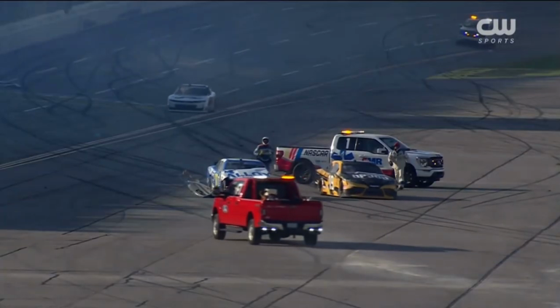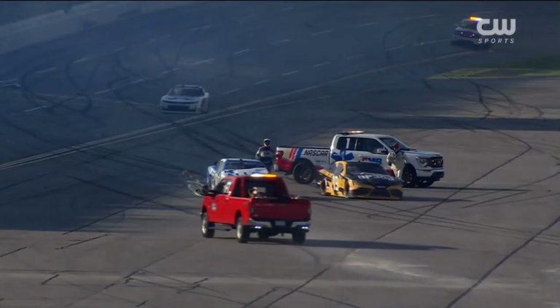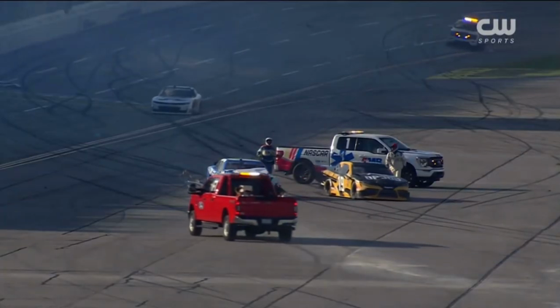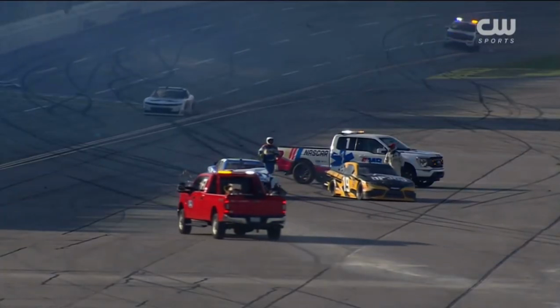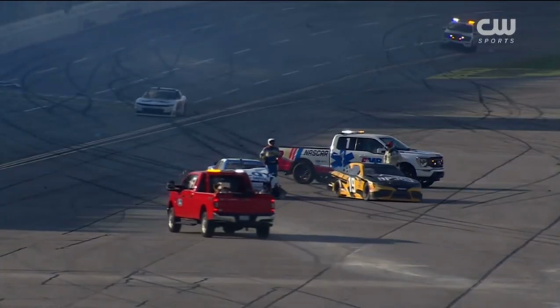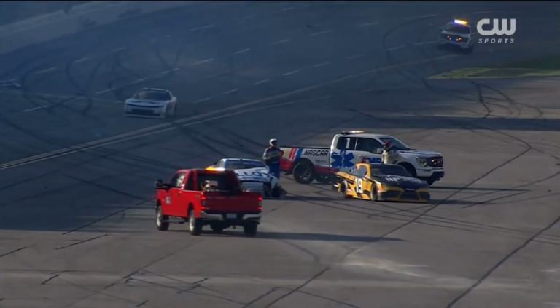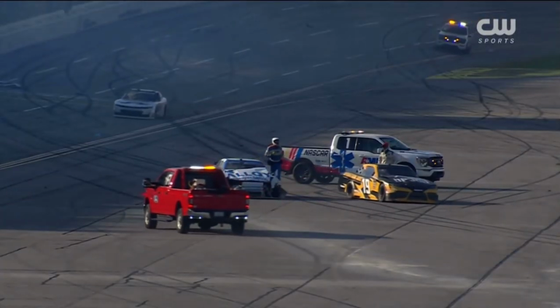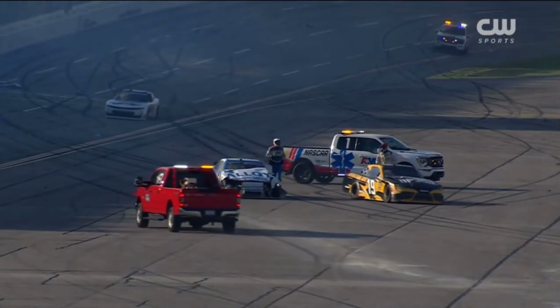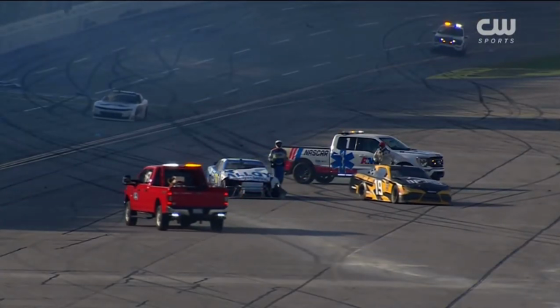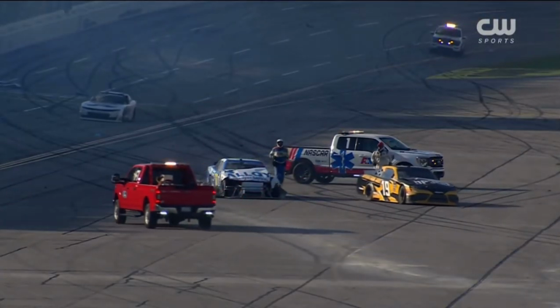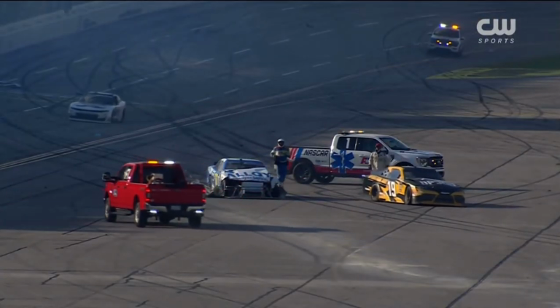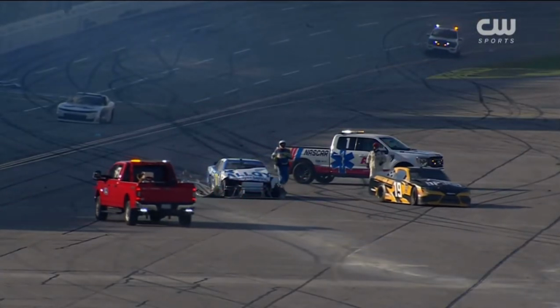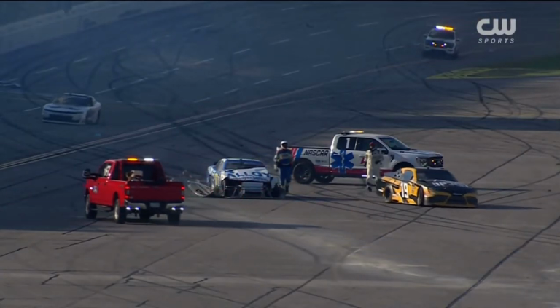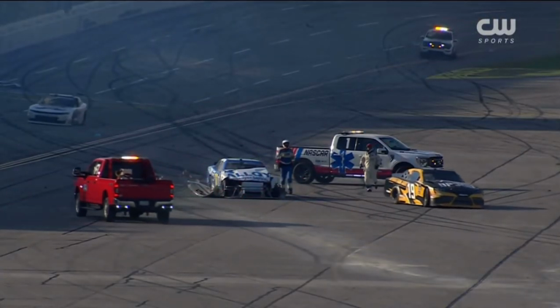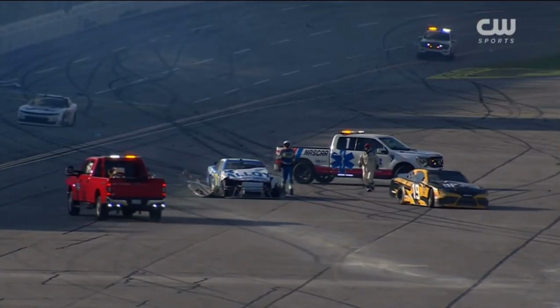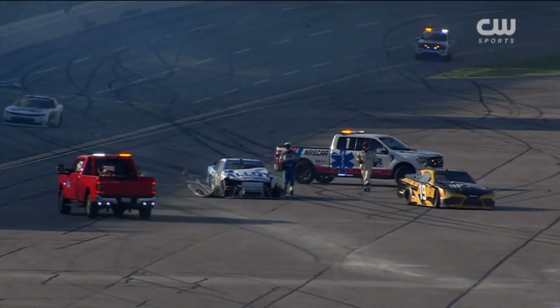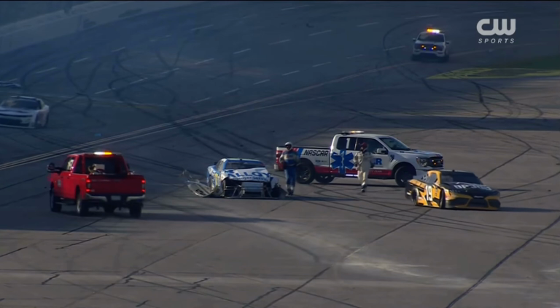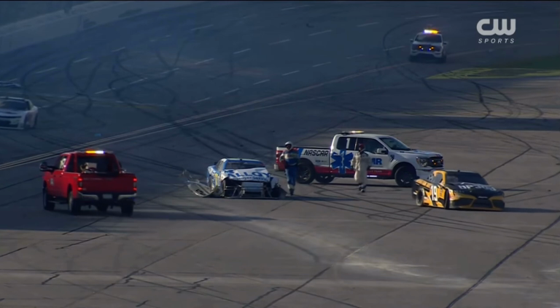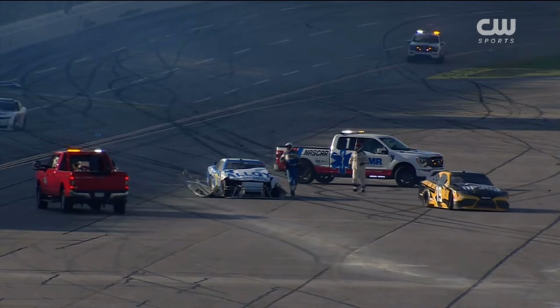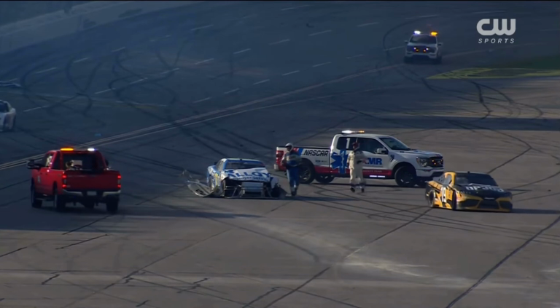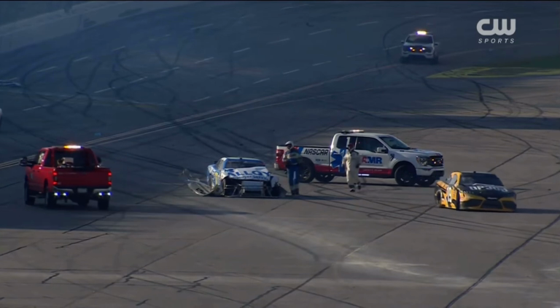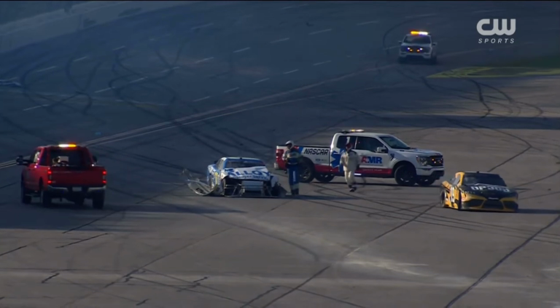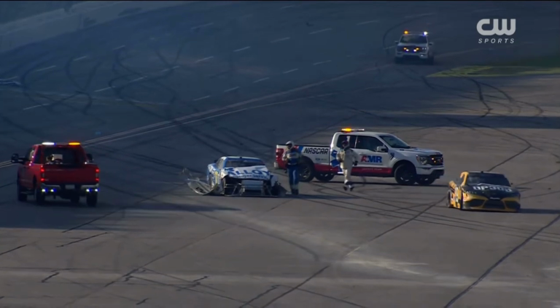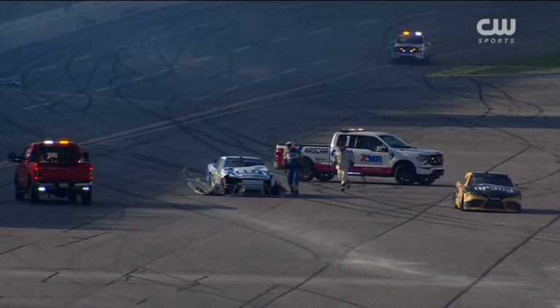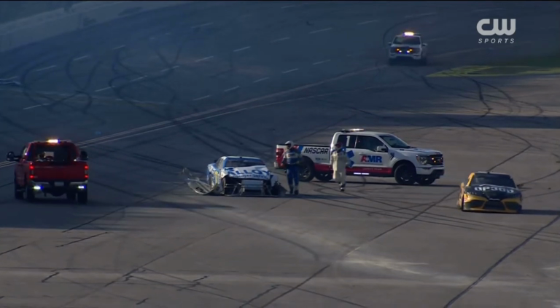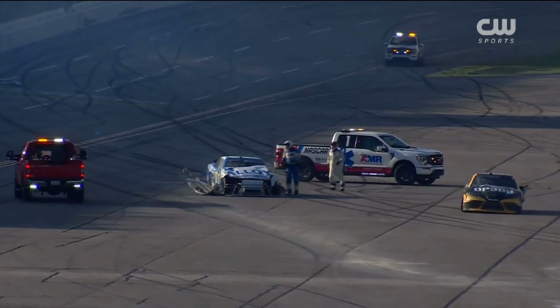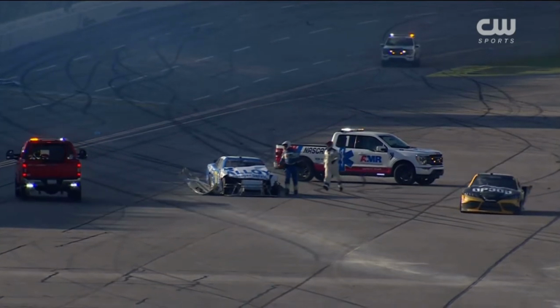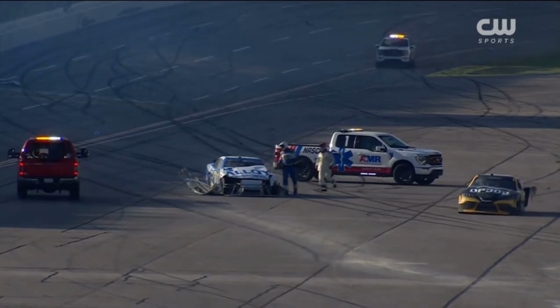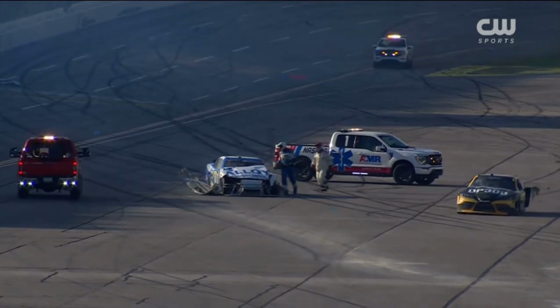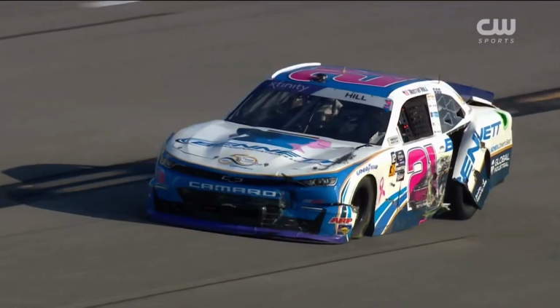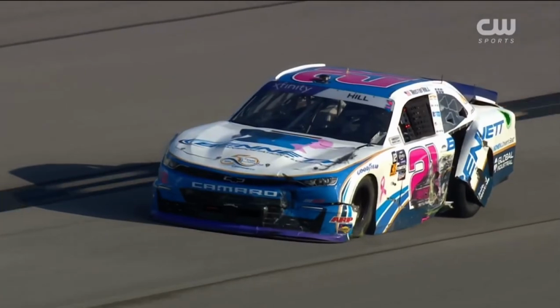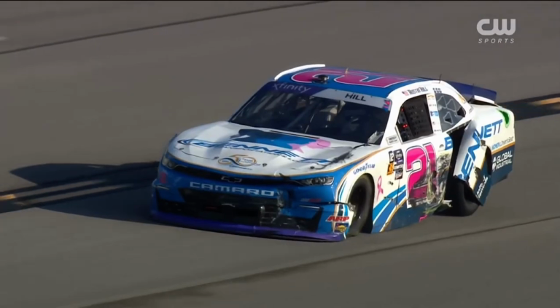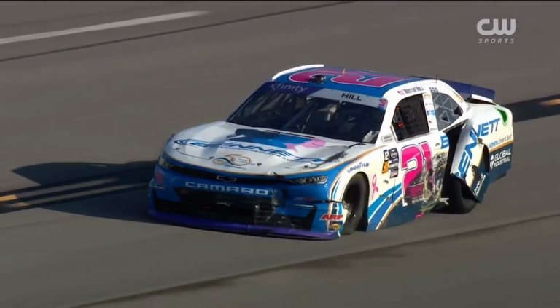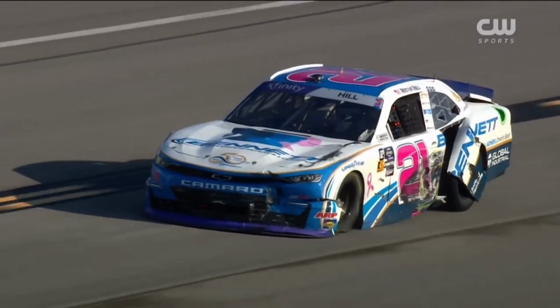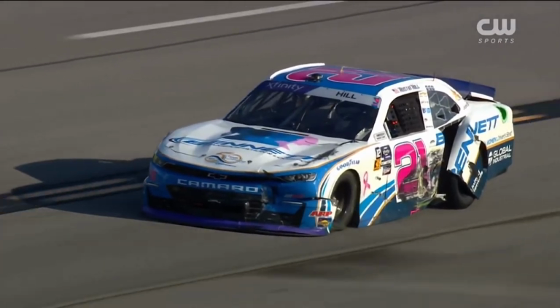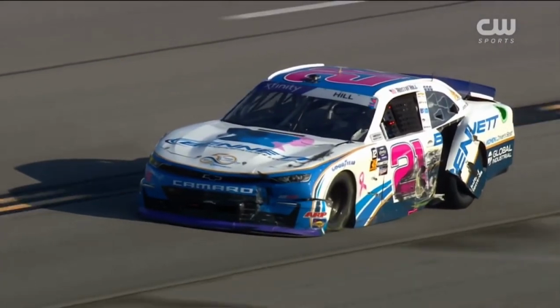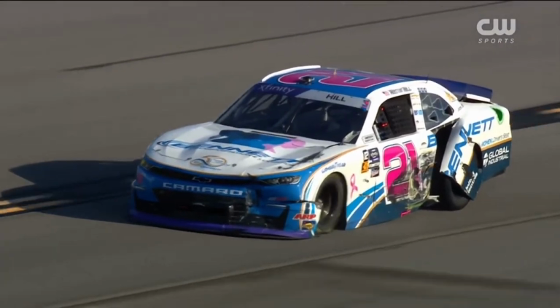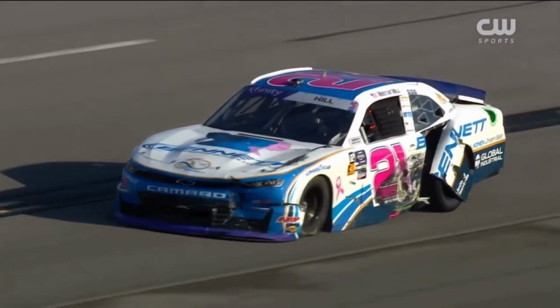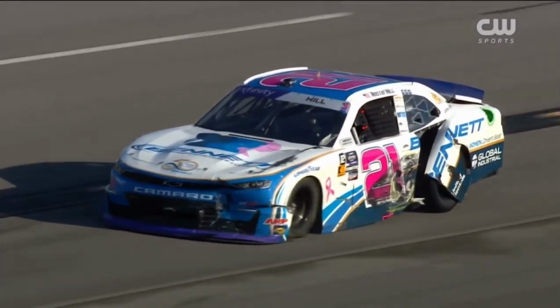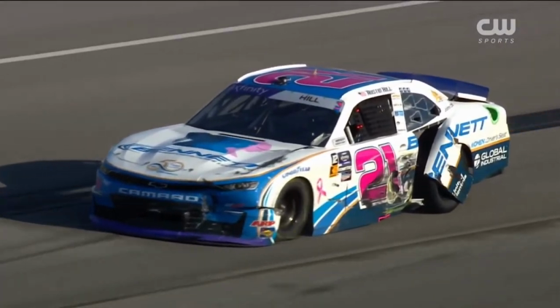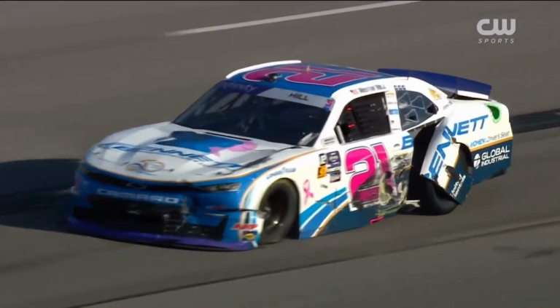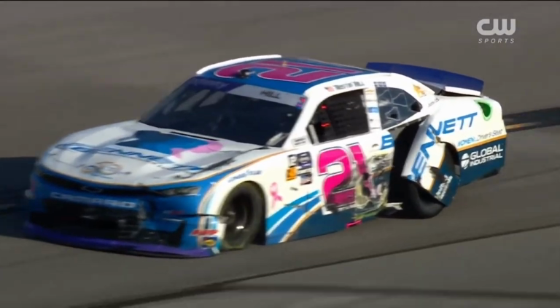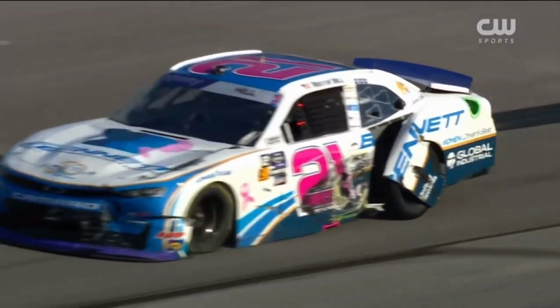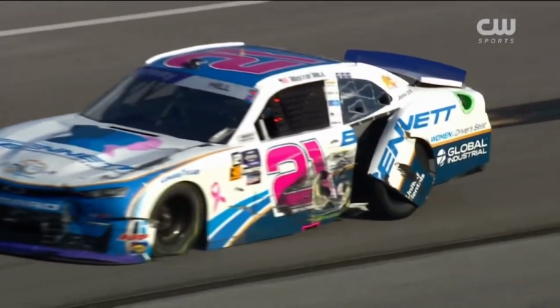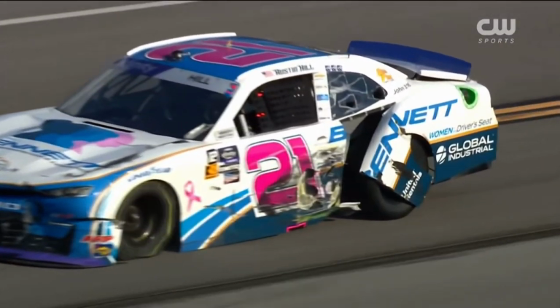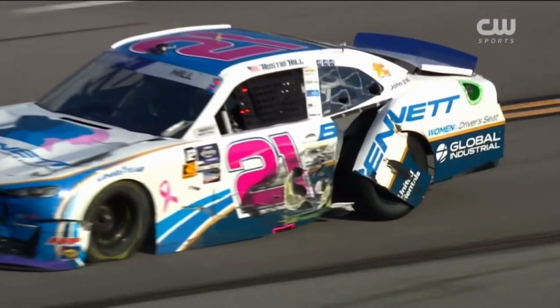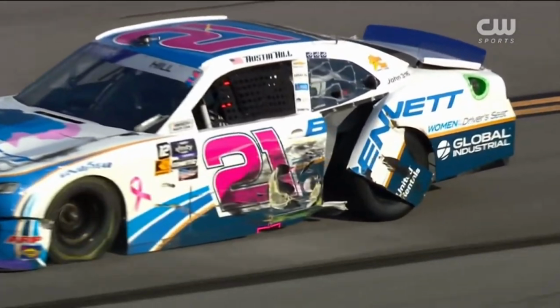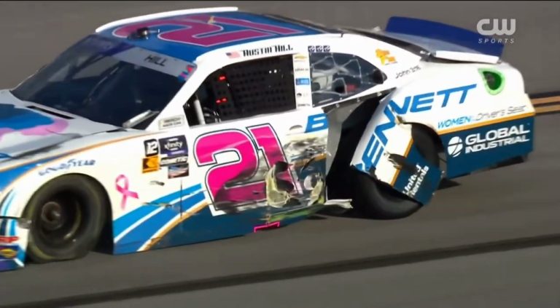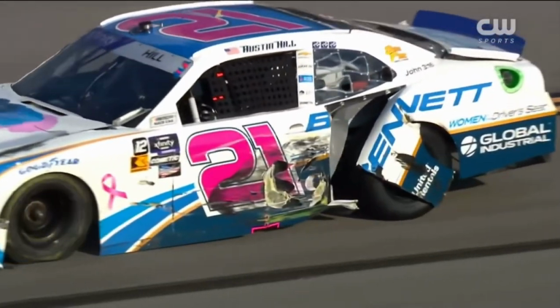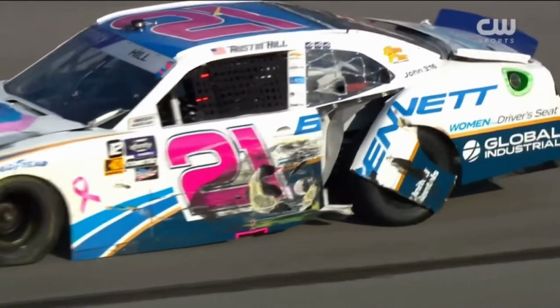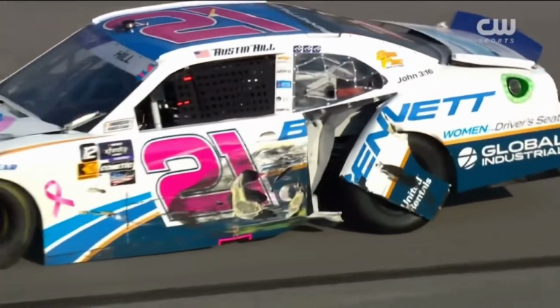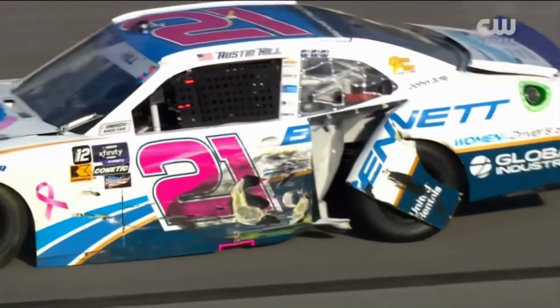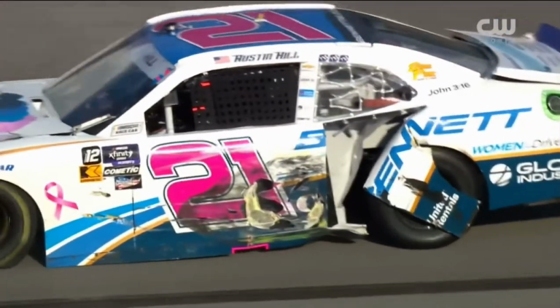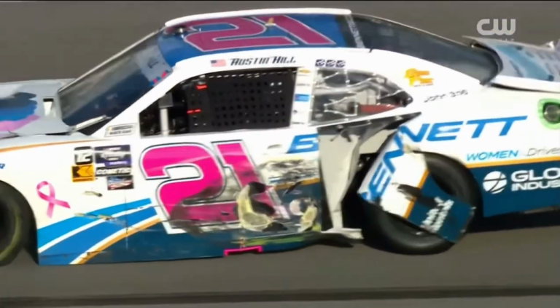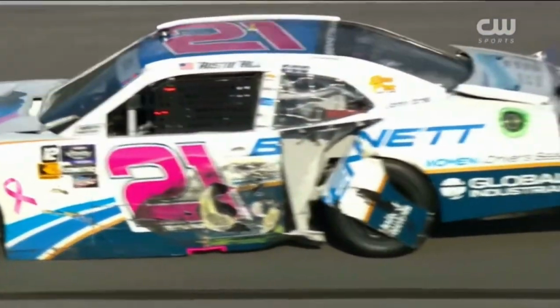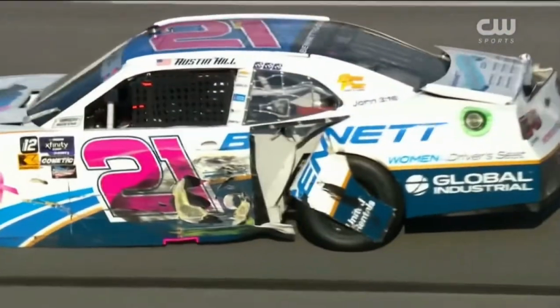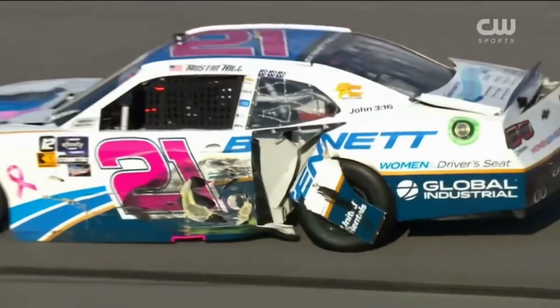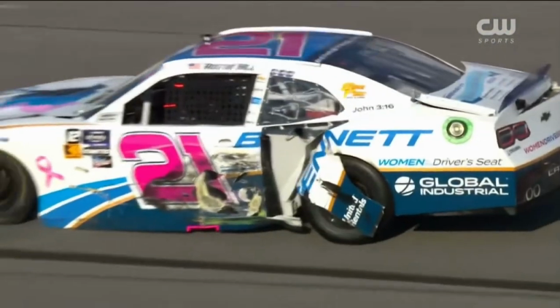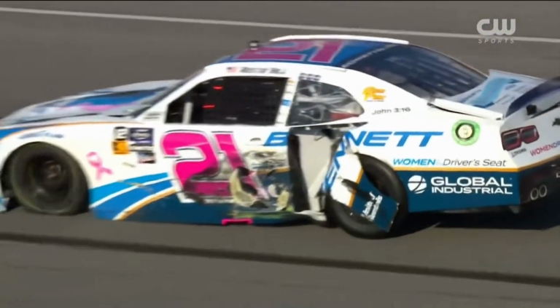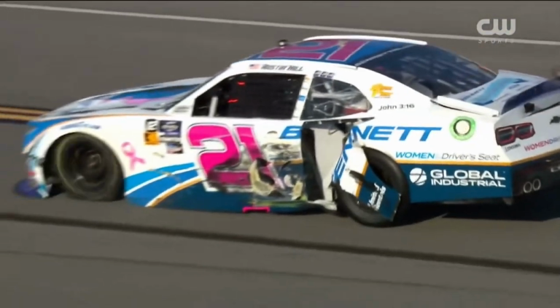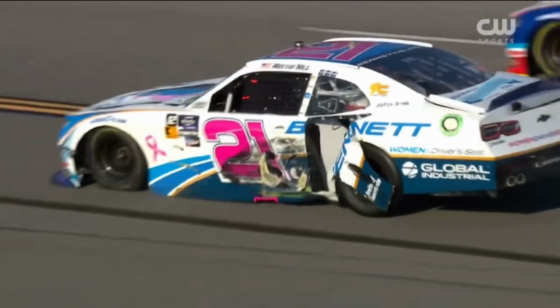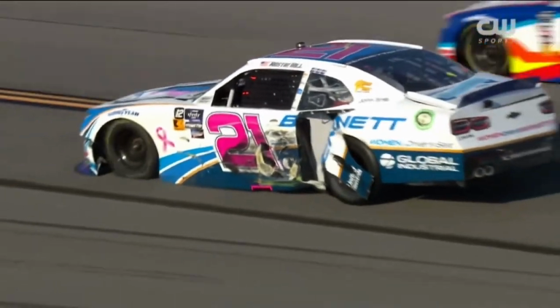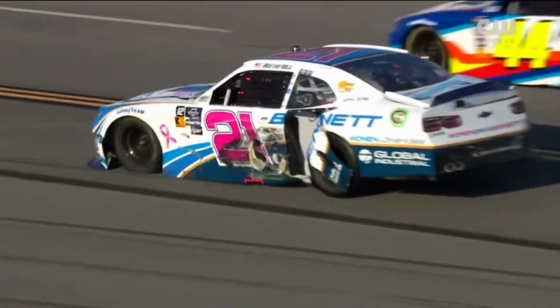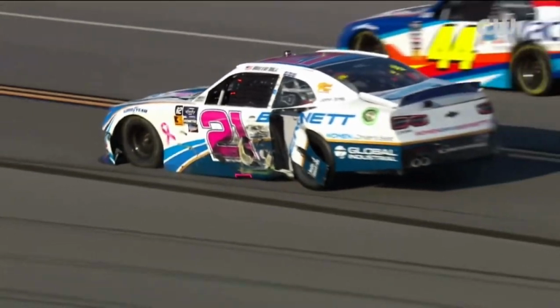There's Josh Williams. We see the 19 rolling. Big damage for Austin Hill.